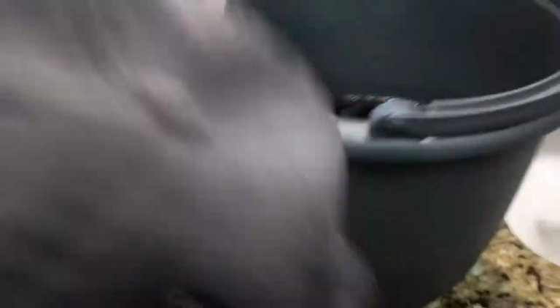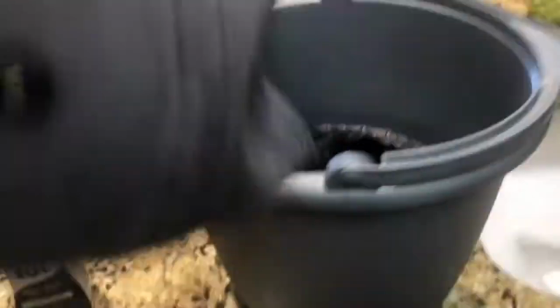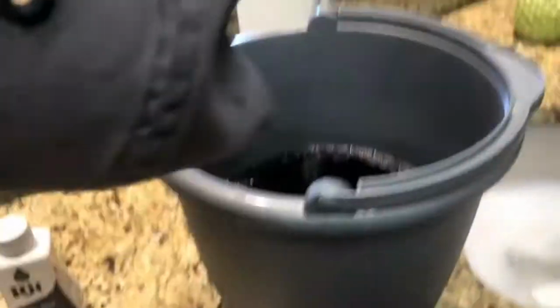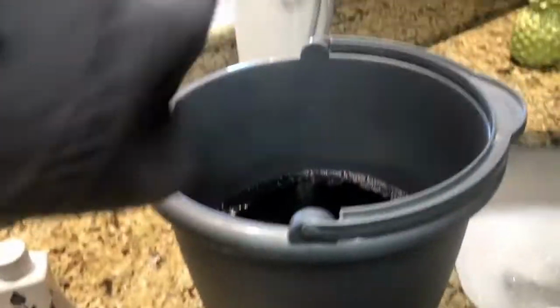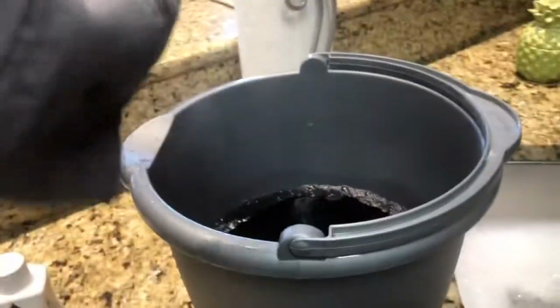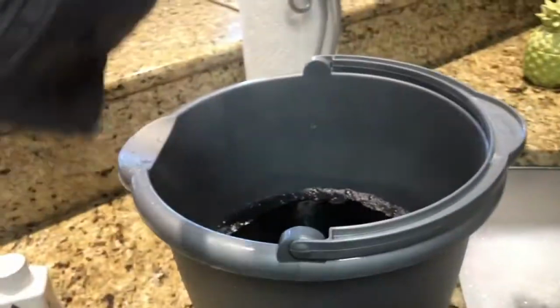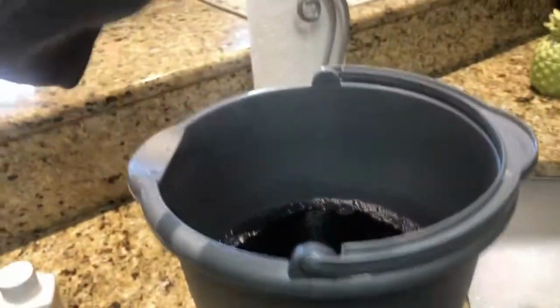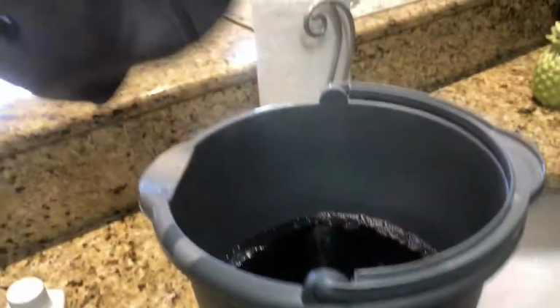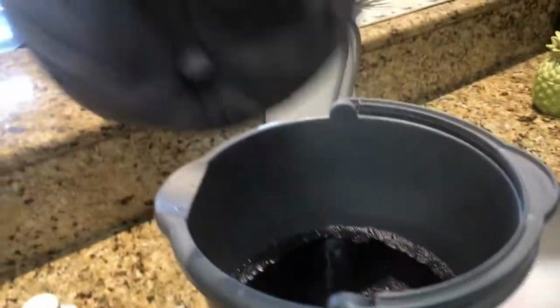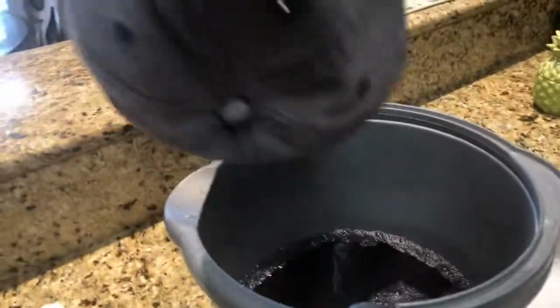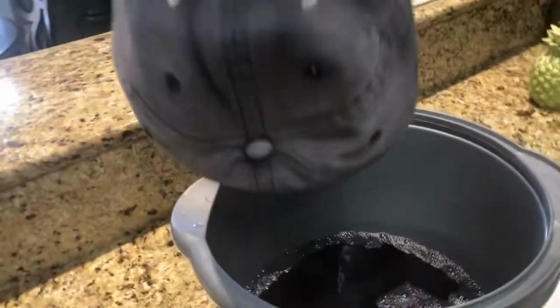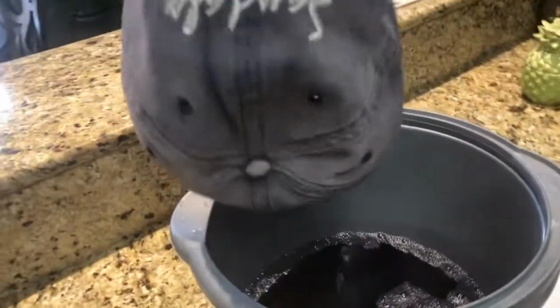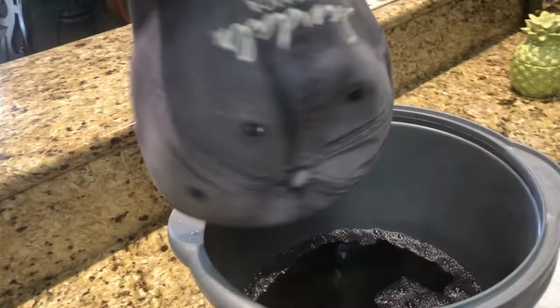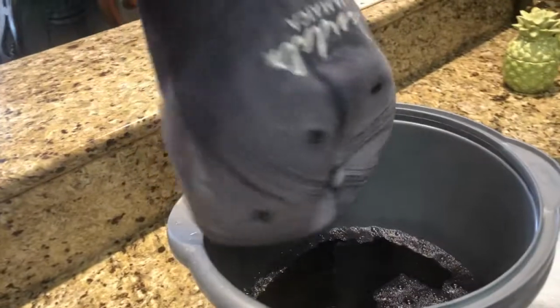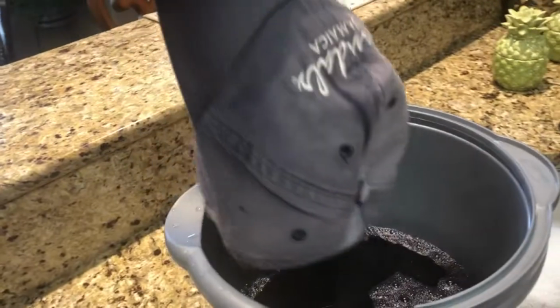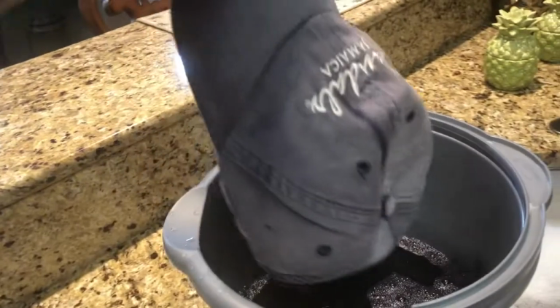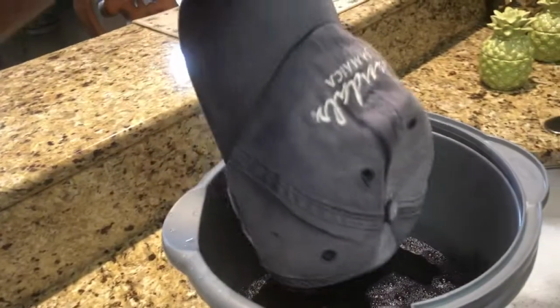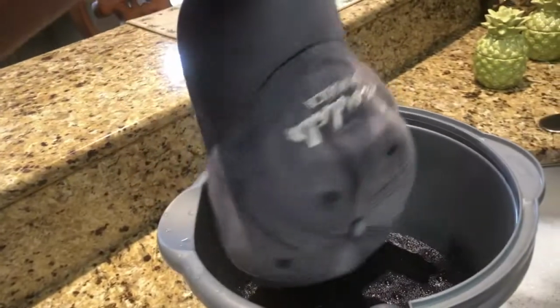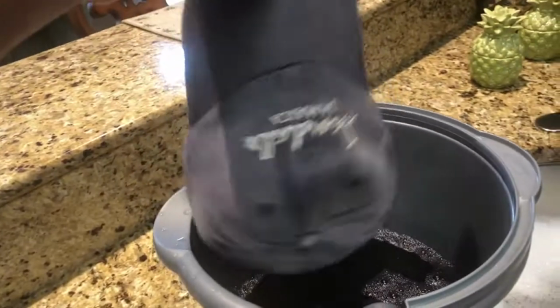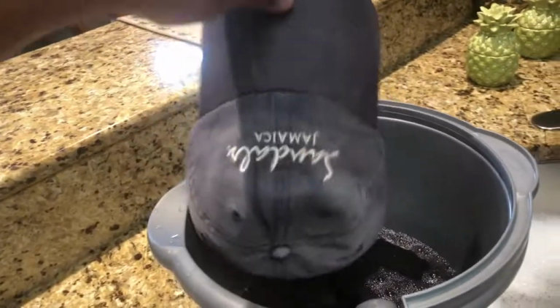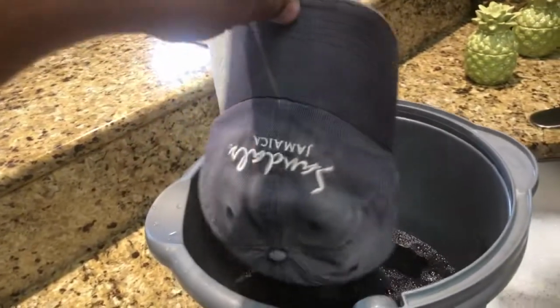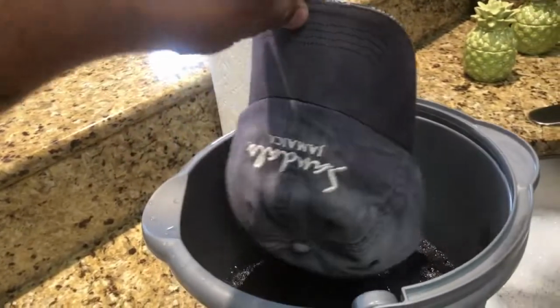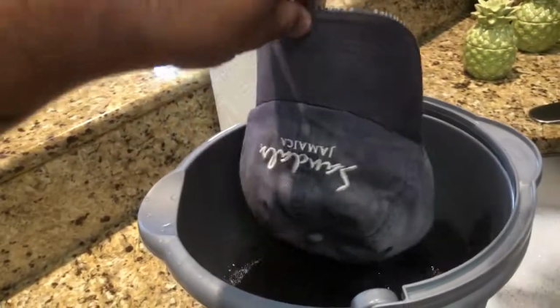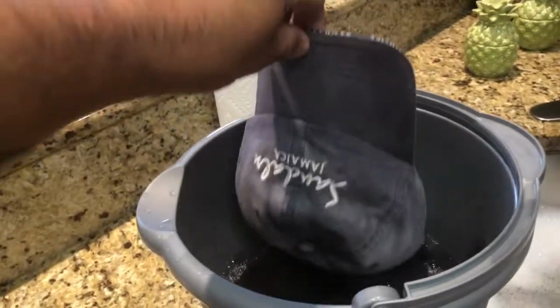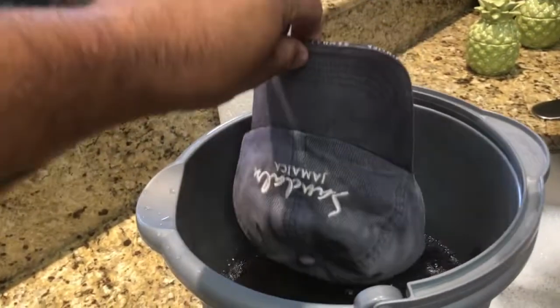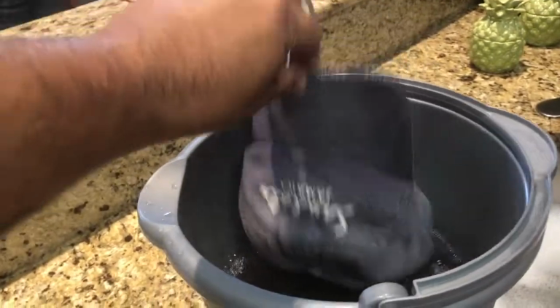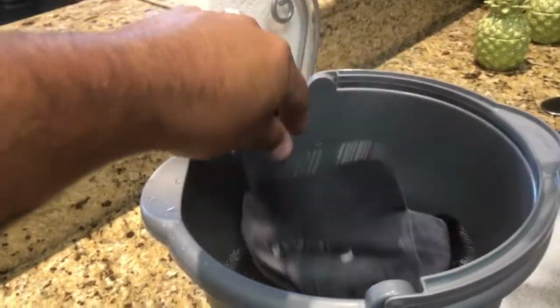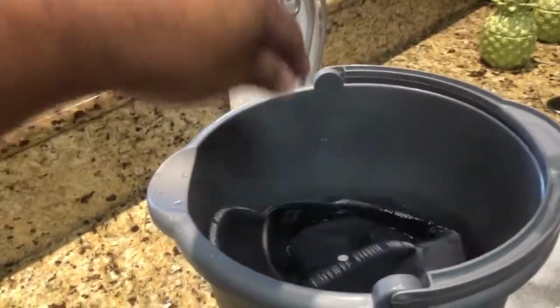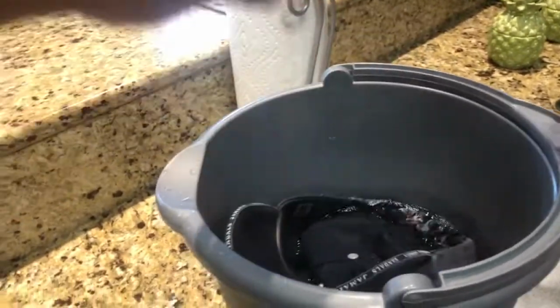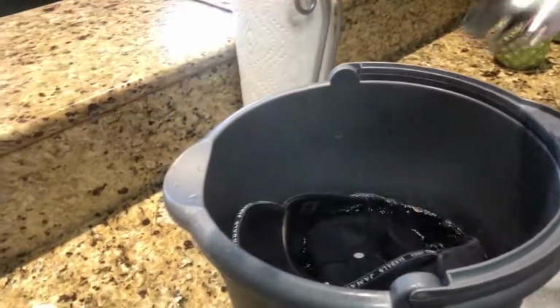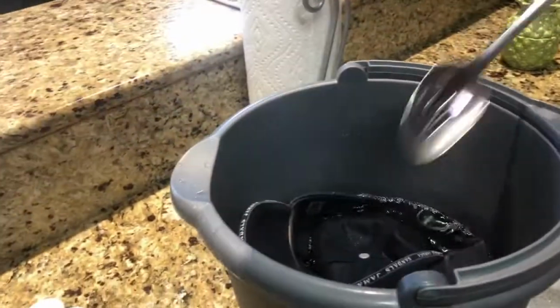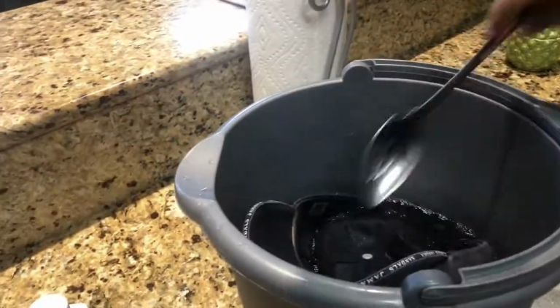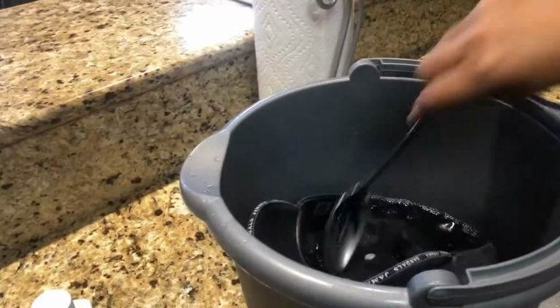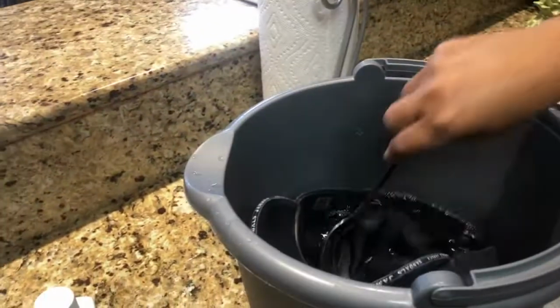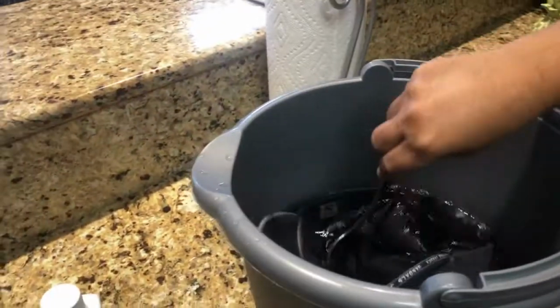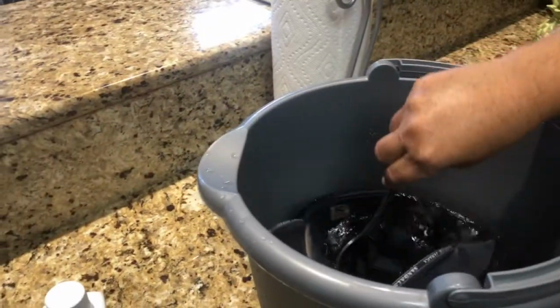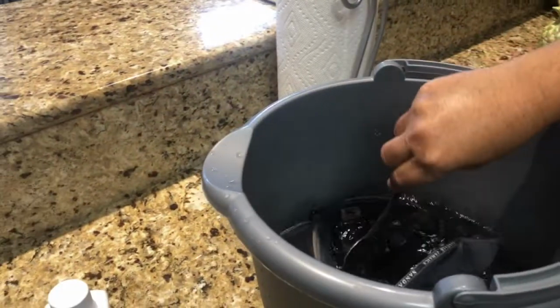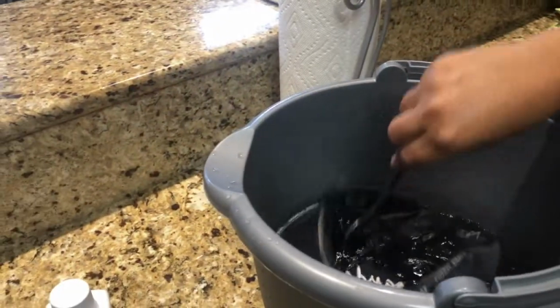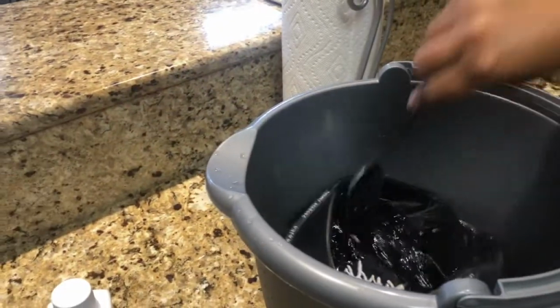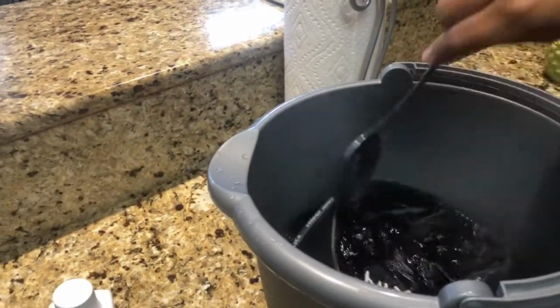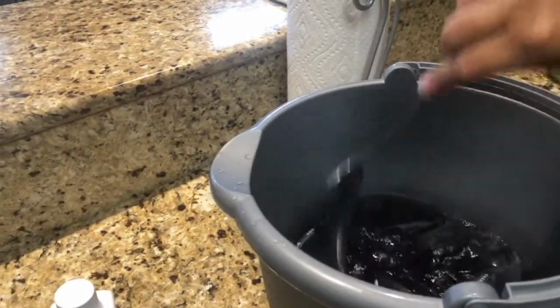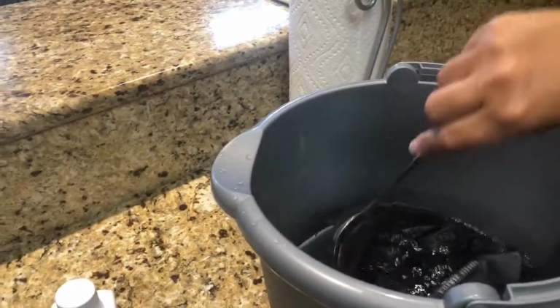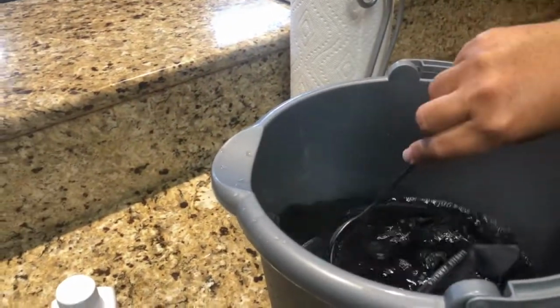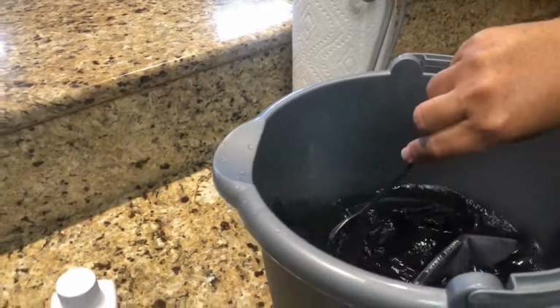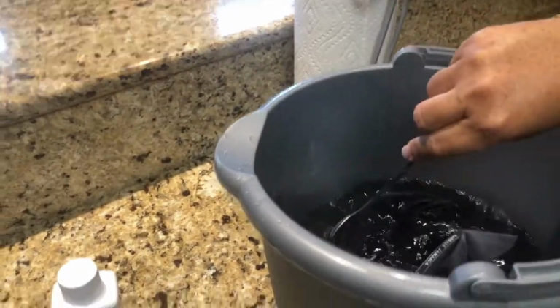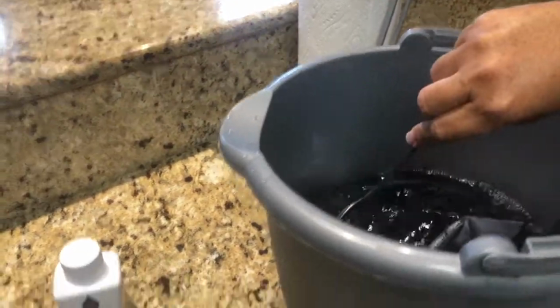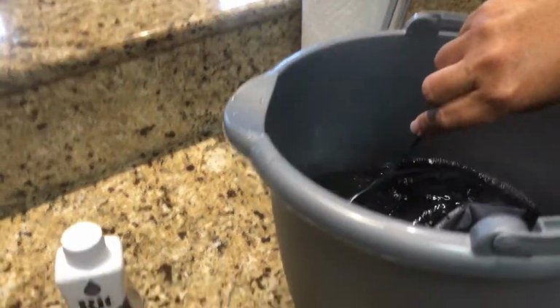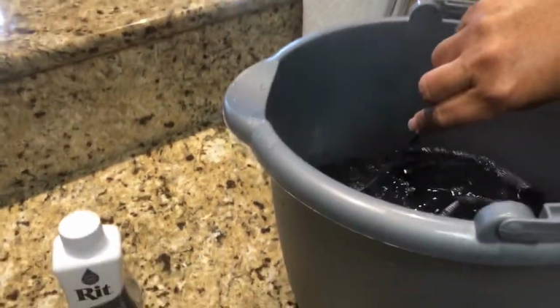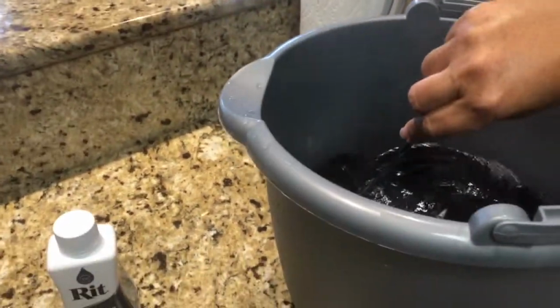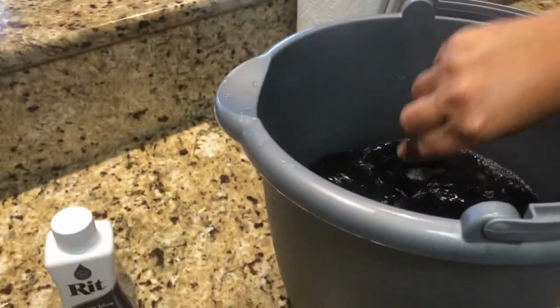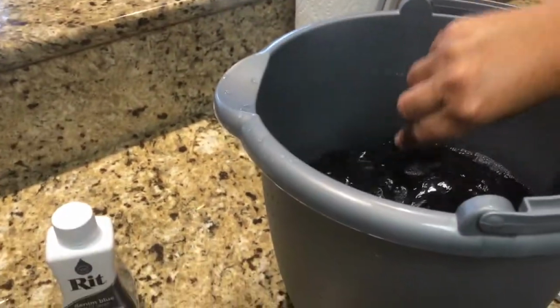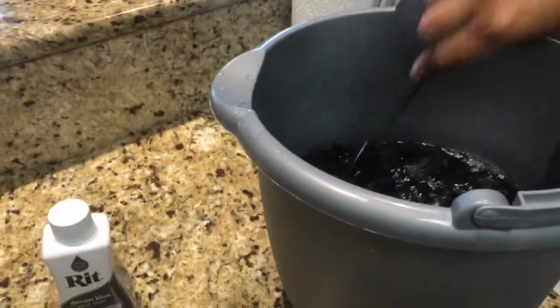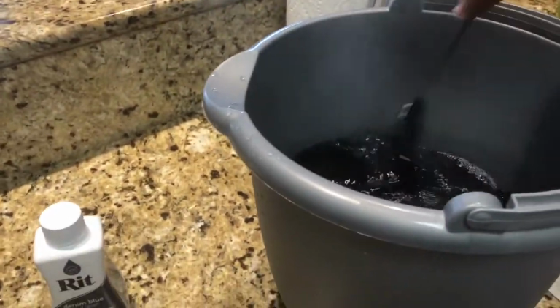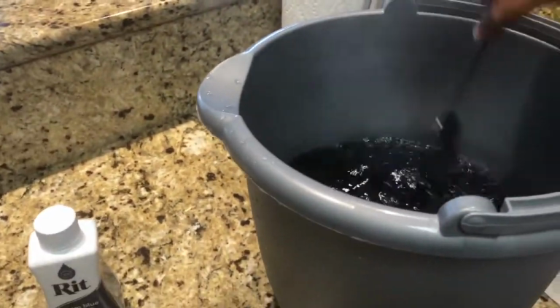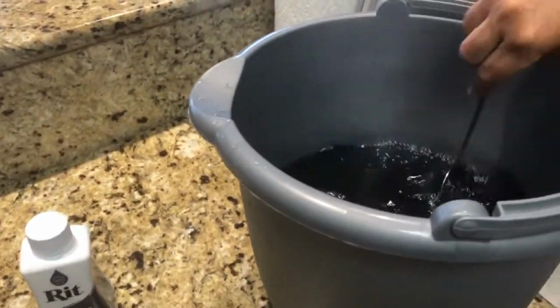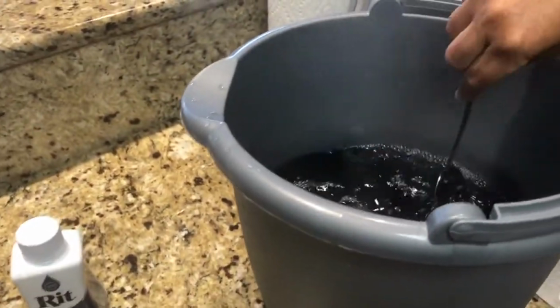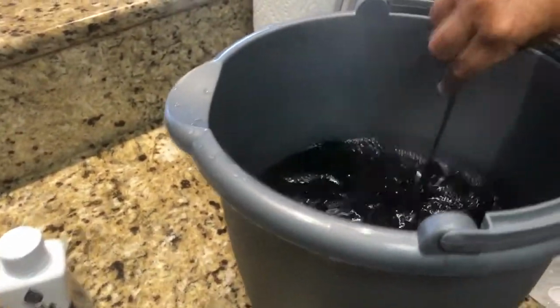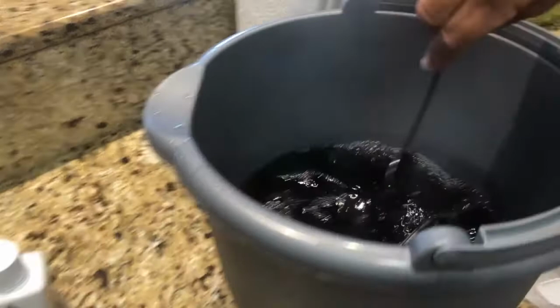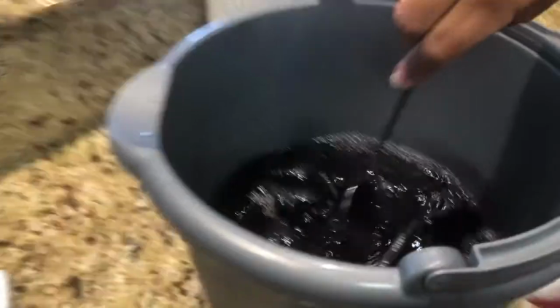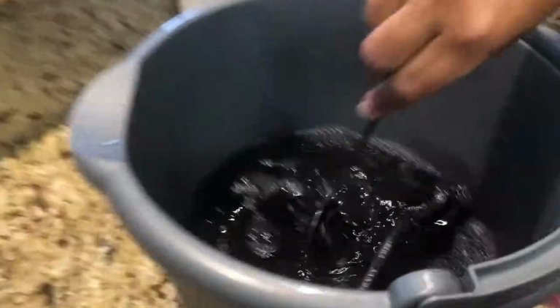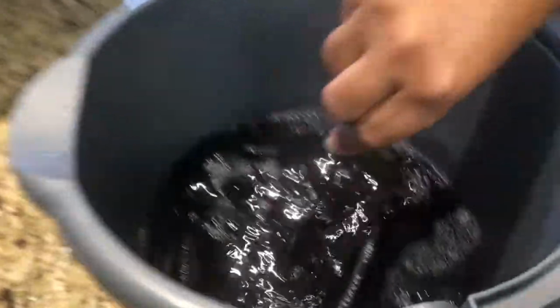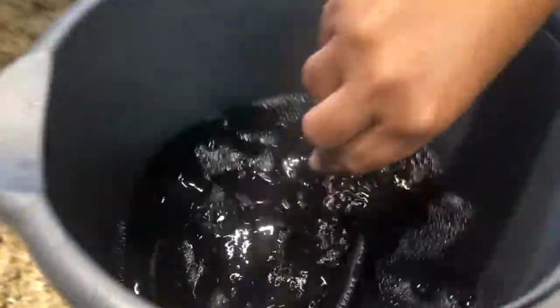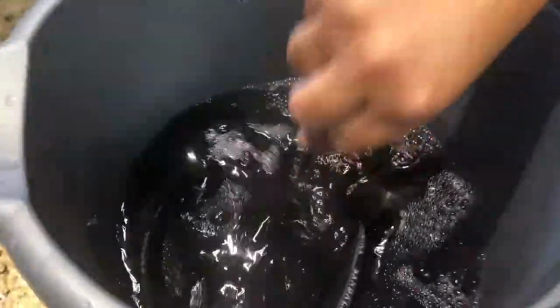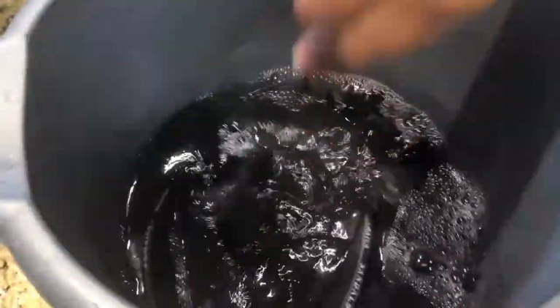We drop it in — drop it in — then swirl it around, making sure it gets covered so it soaks it all up.